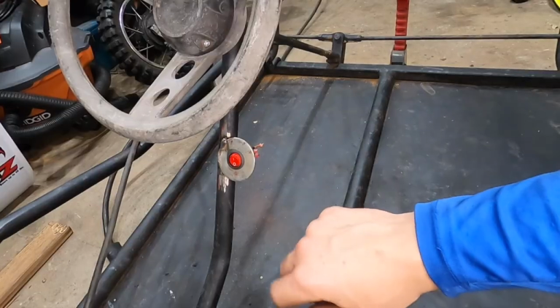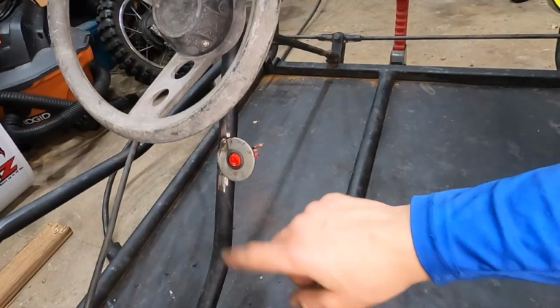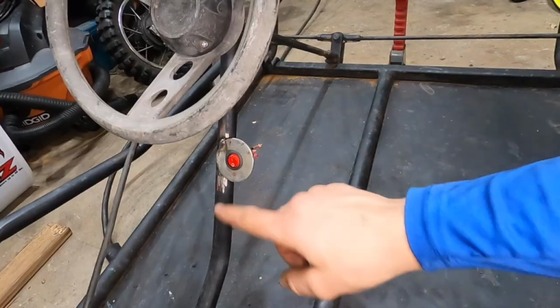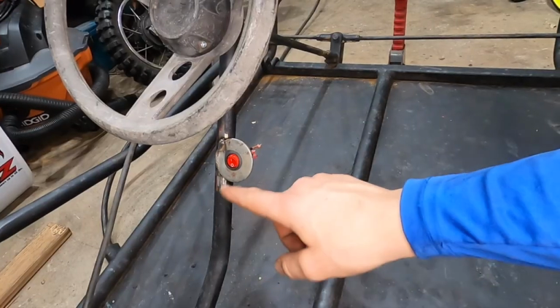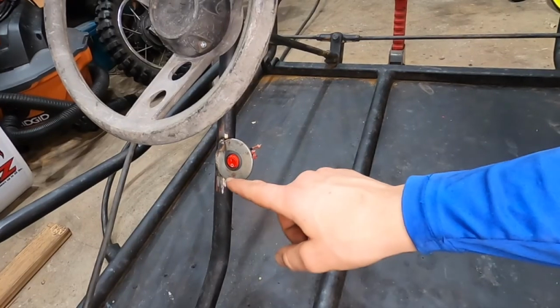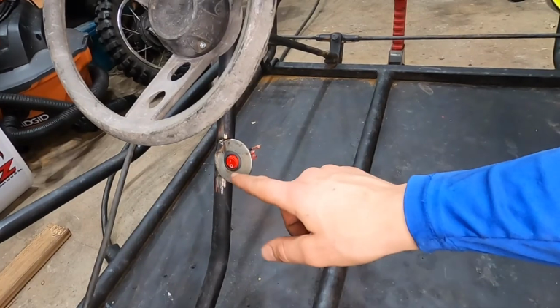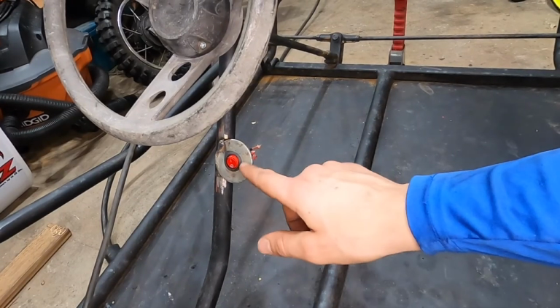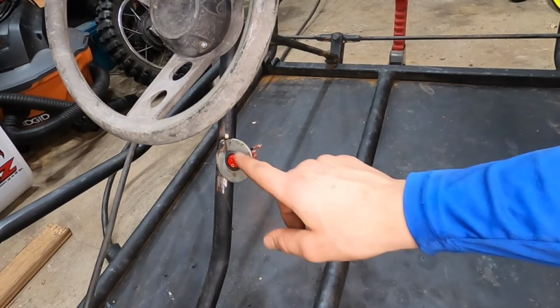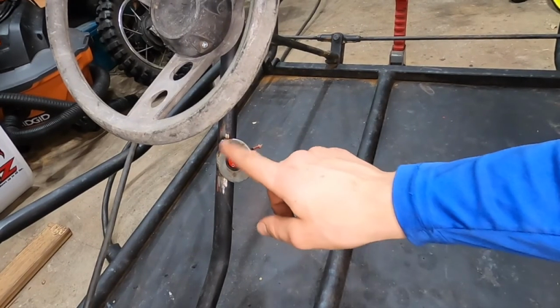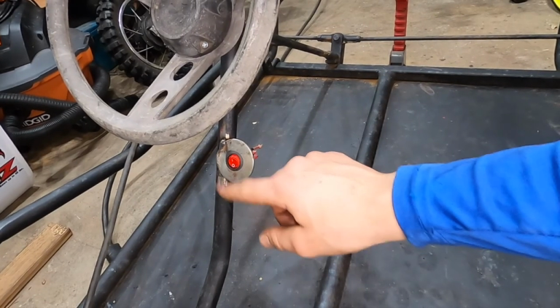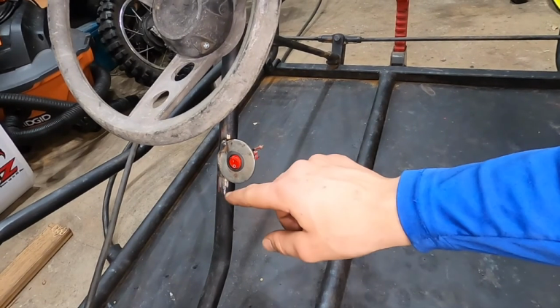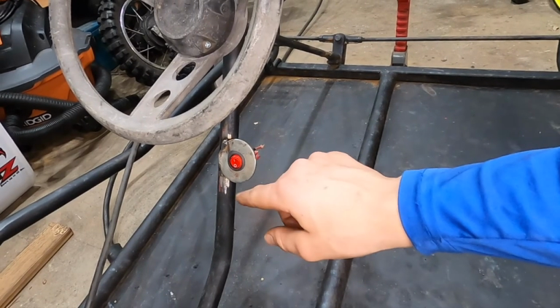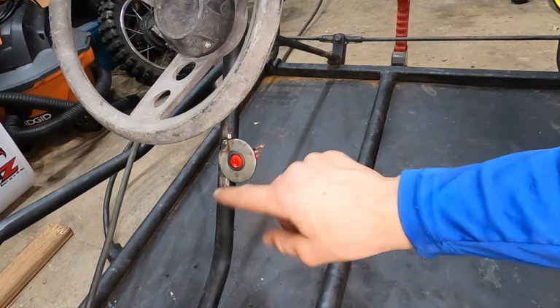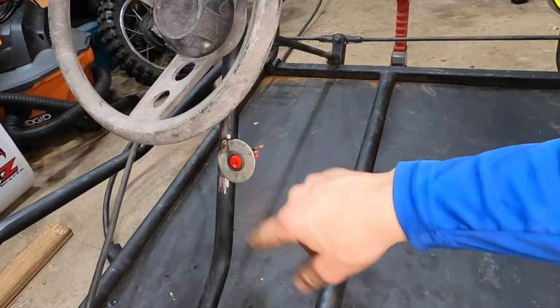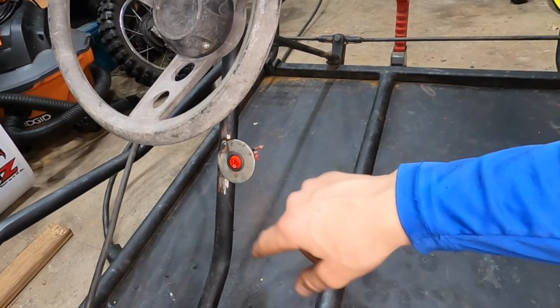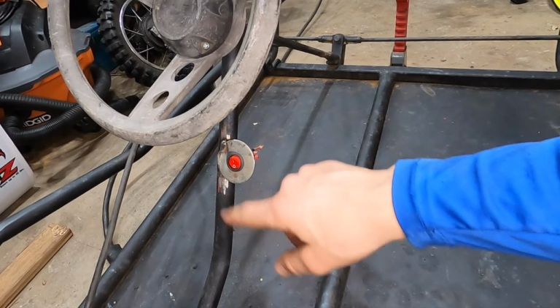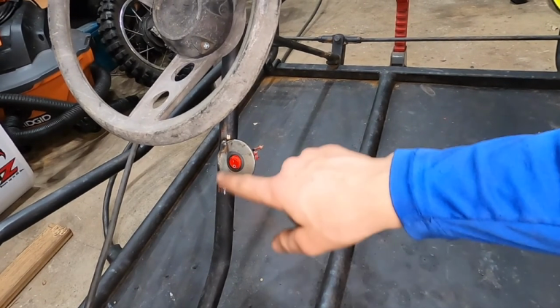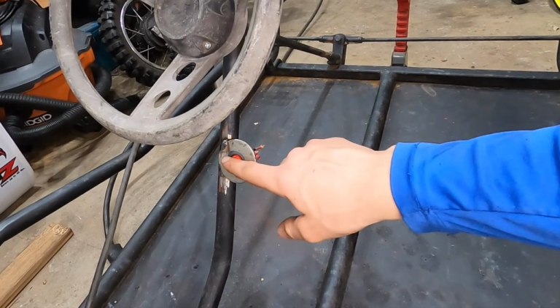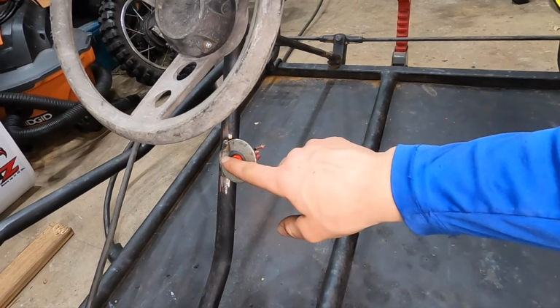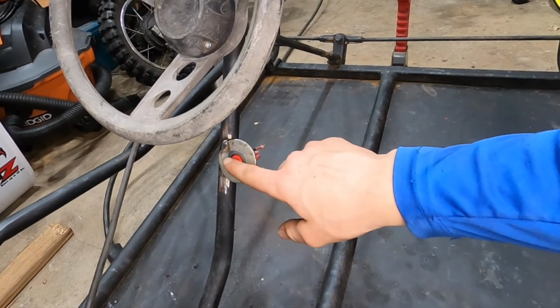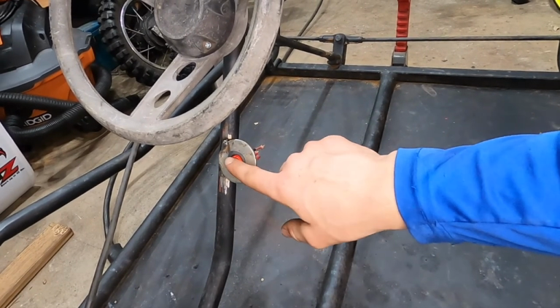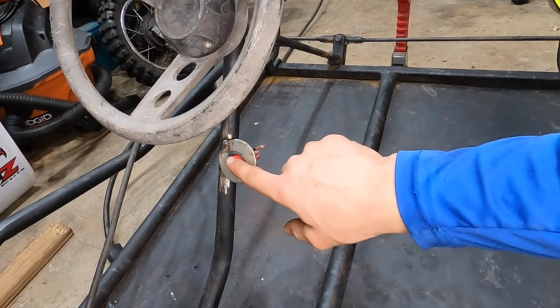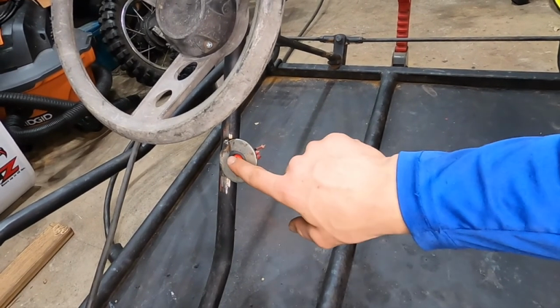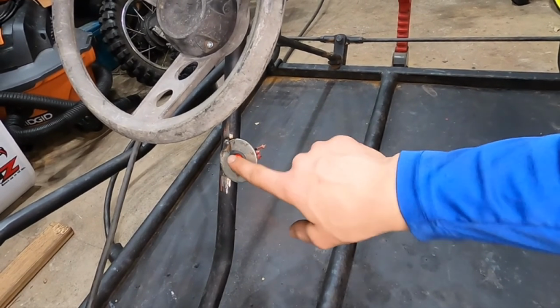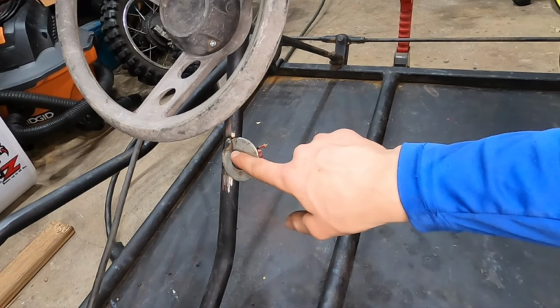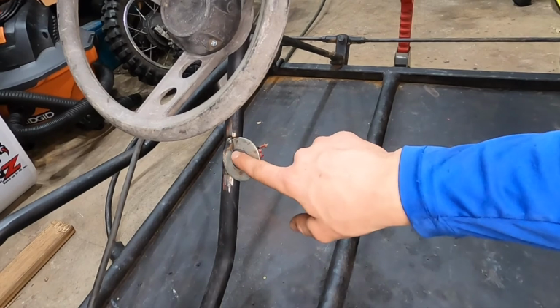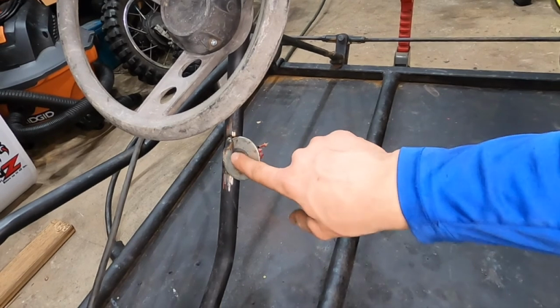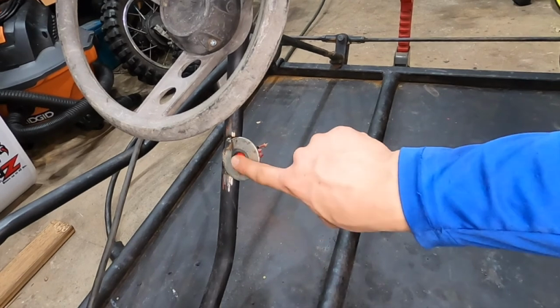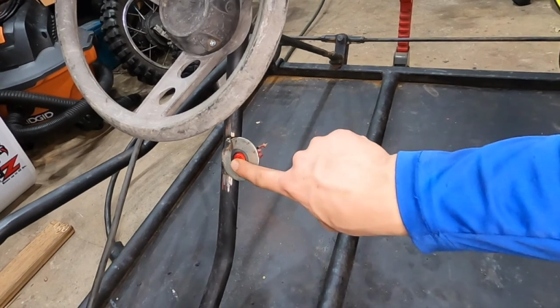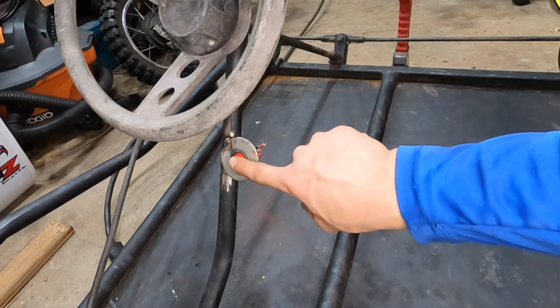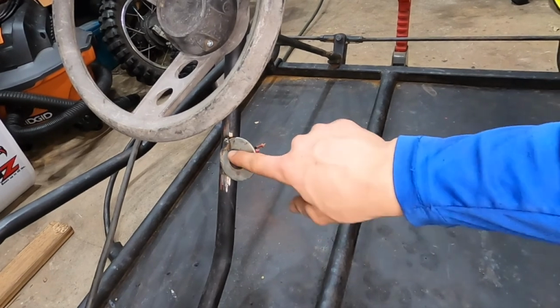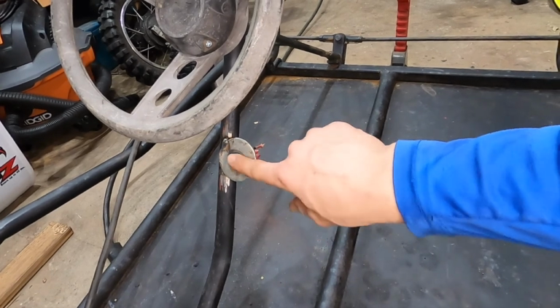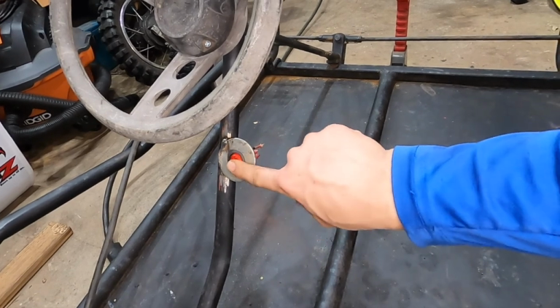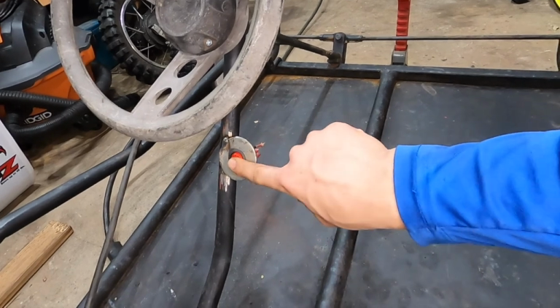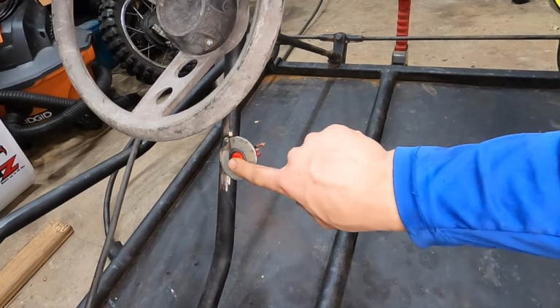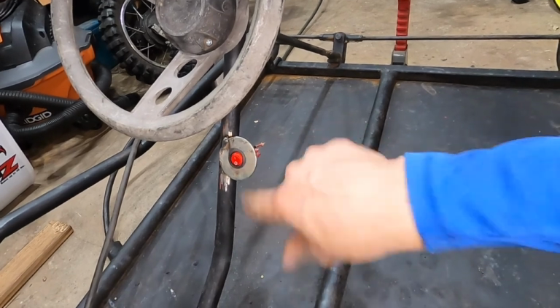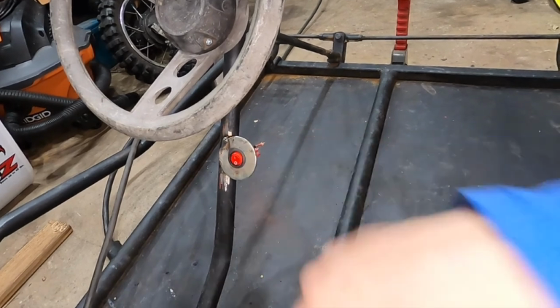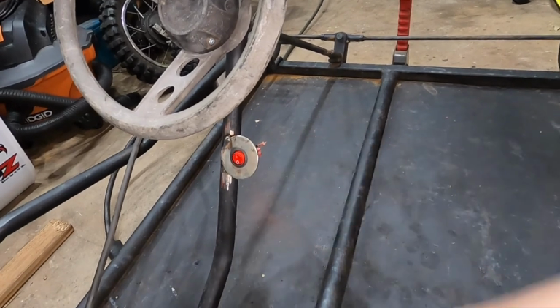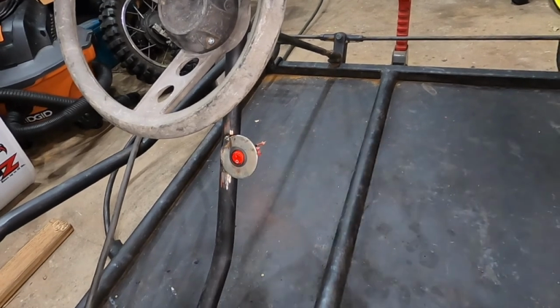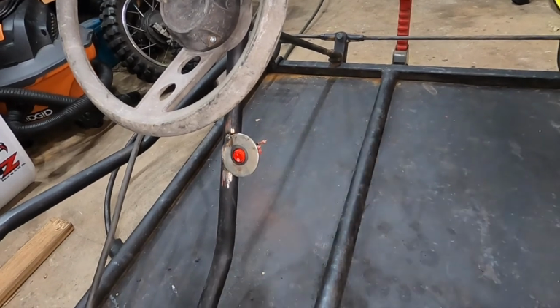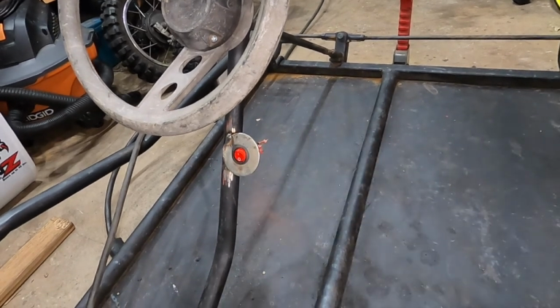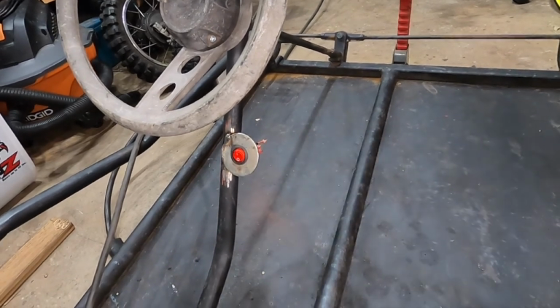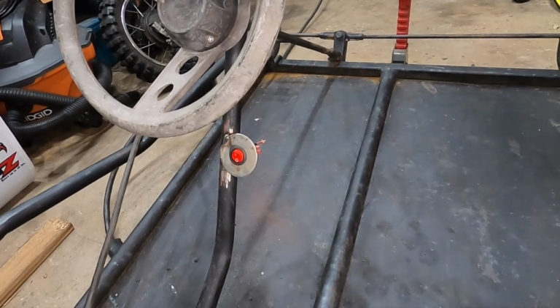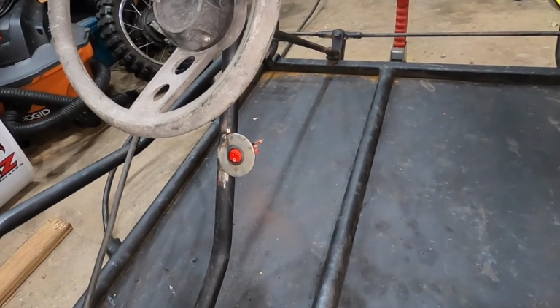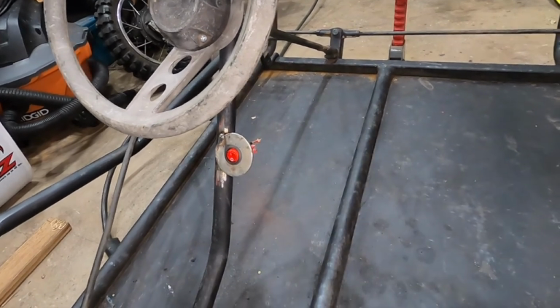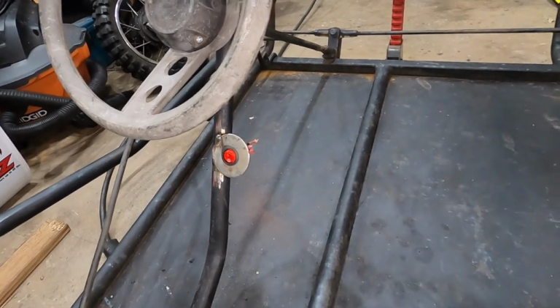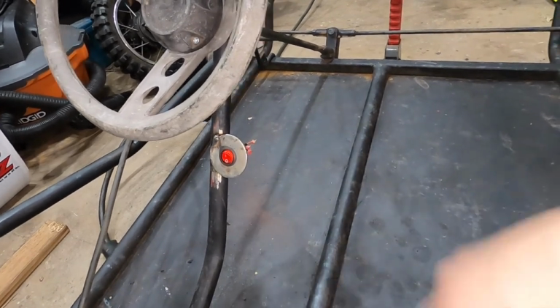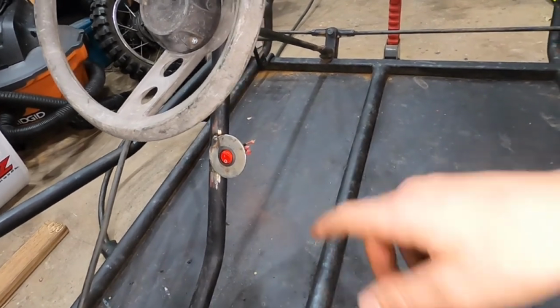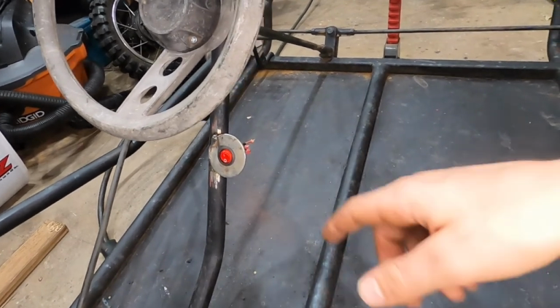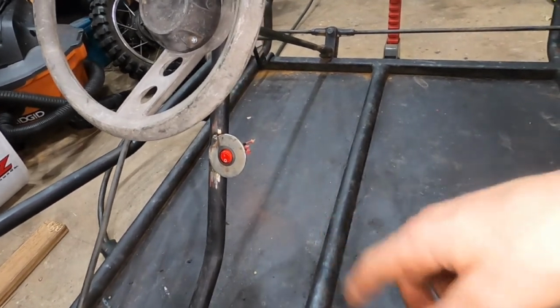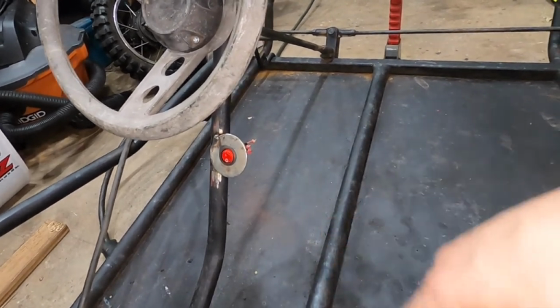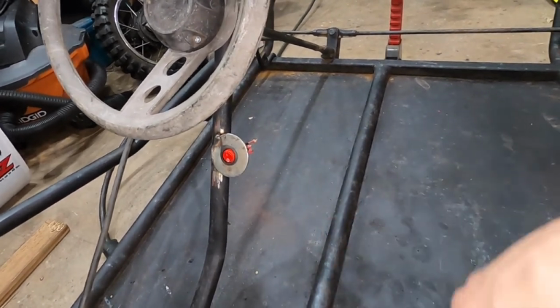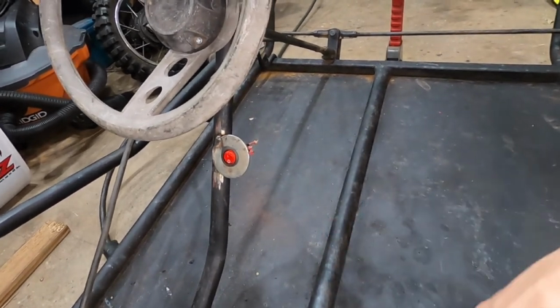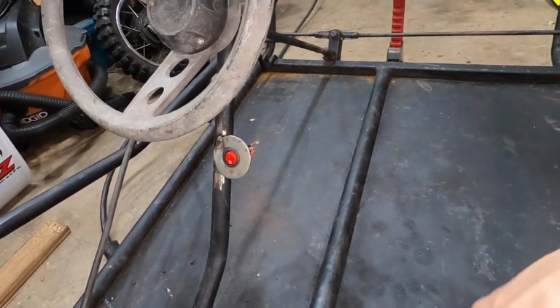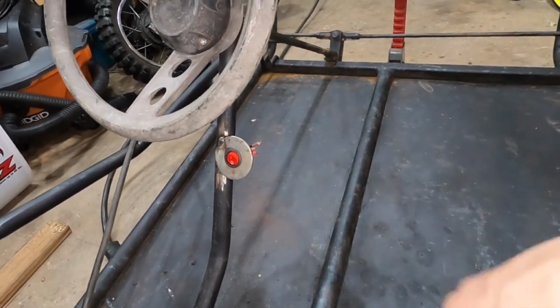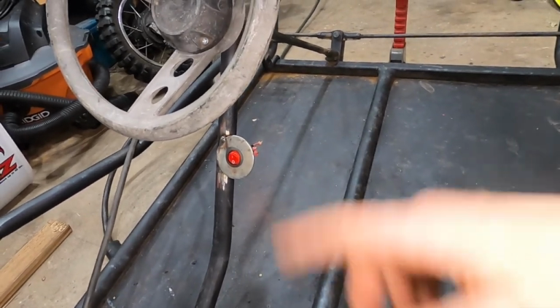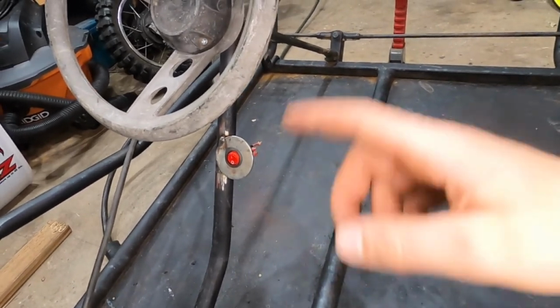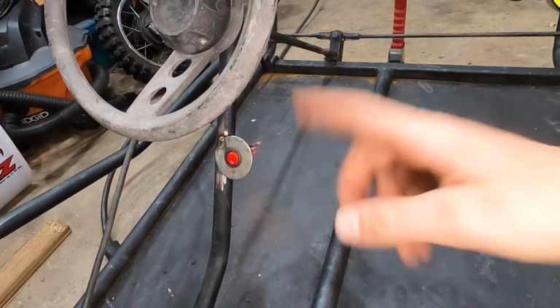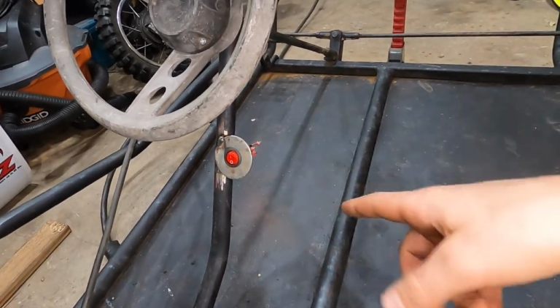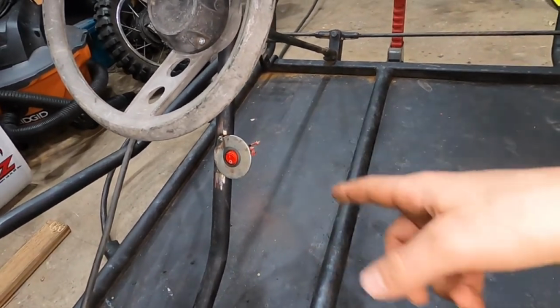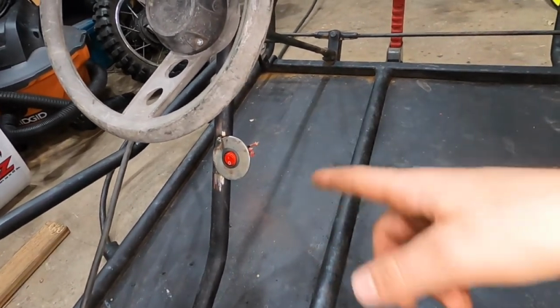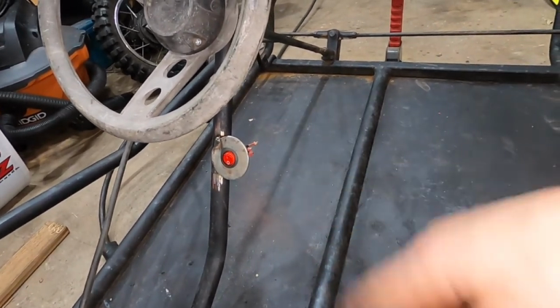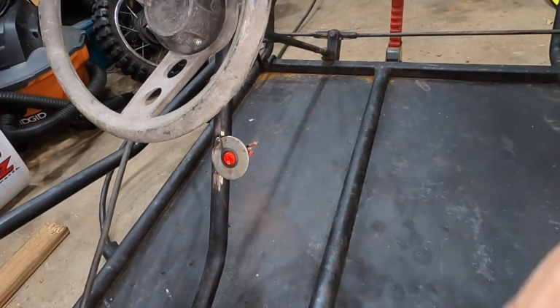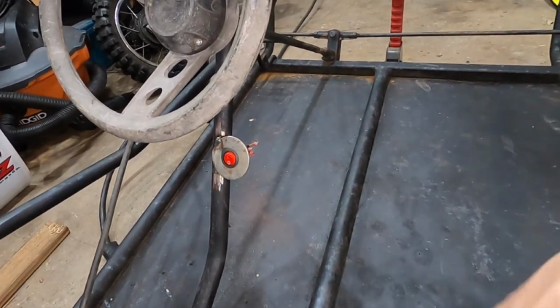I just welded this washer onto the frame and that is going to be the kill switch. So we're gonna go ahead and wire that up.